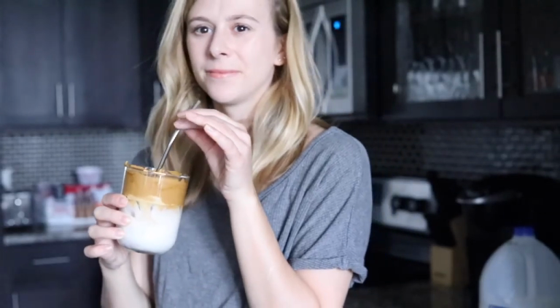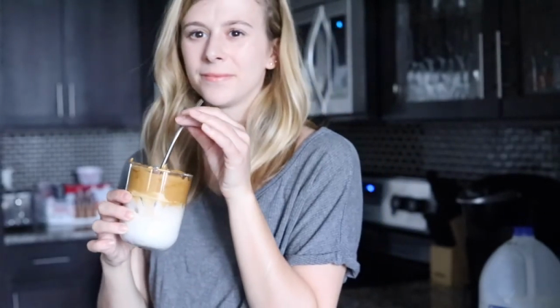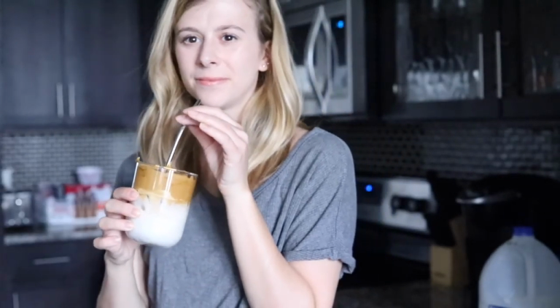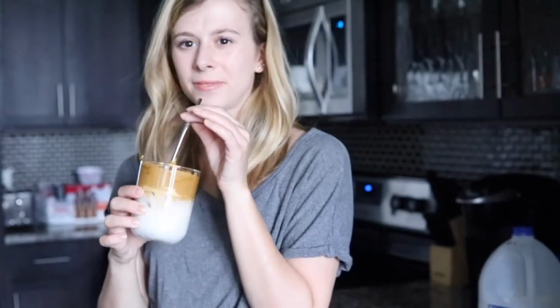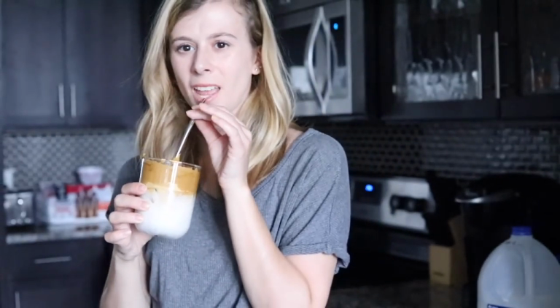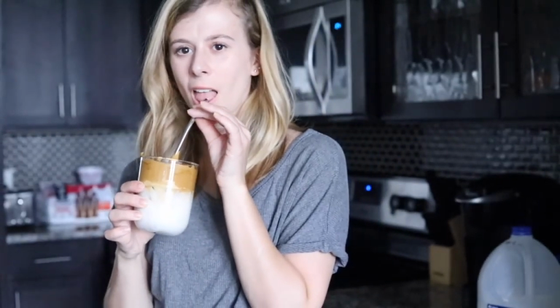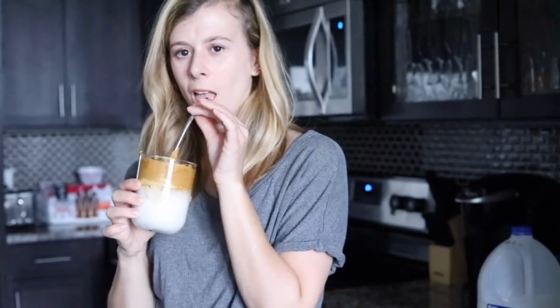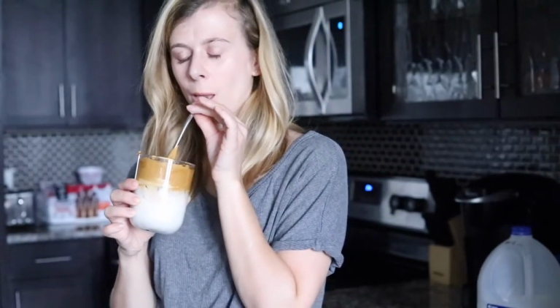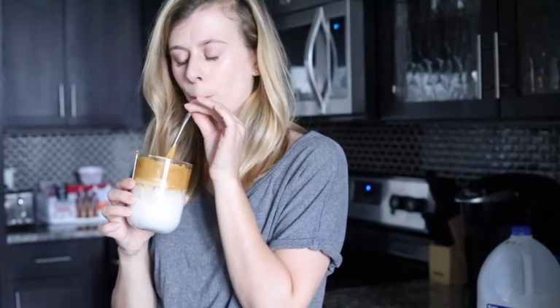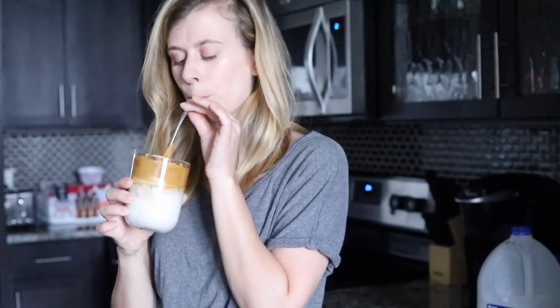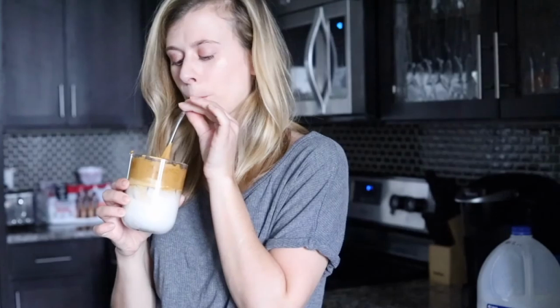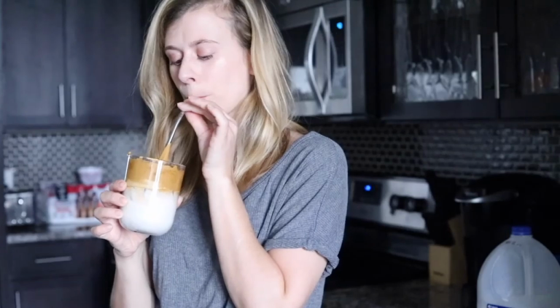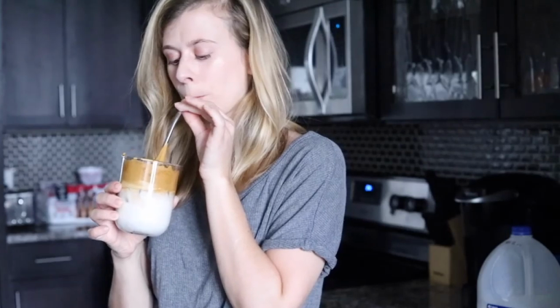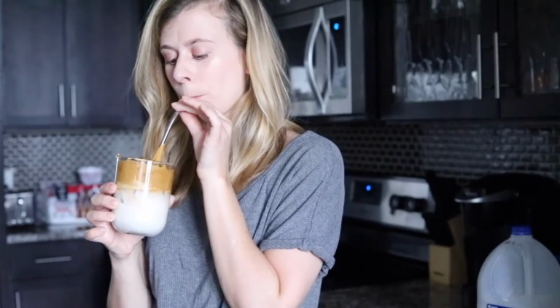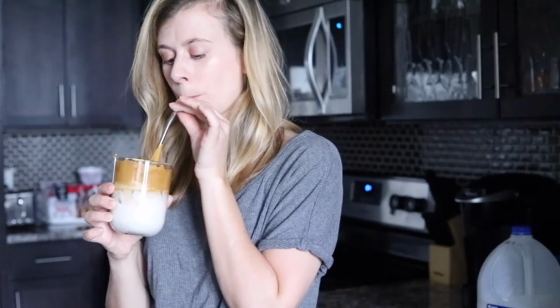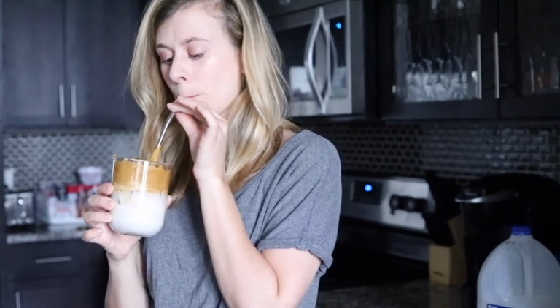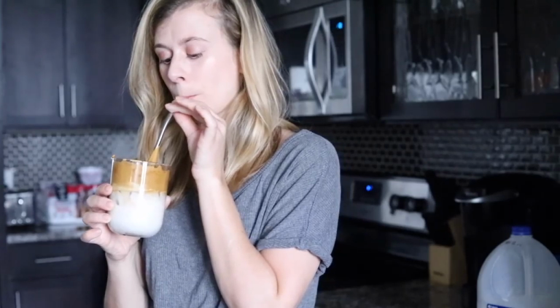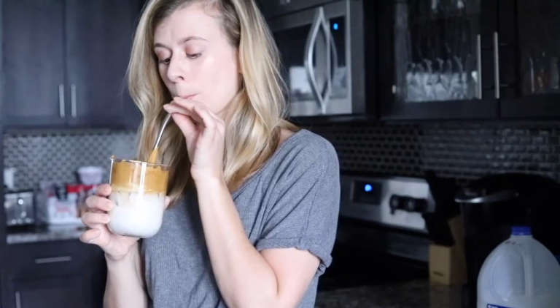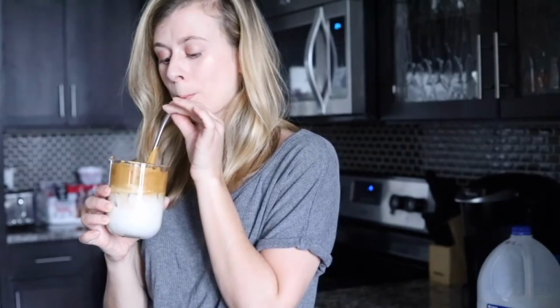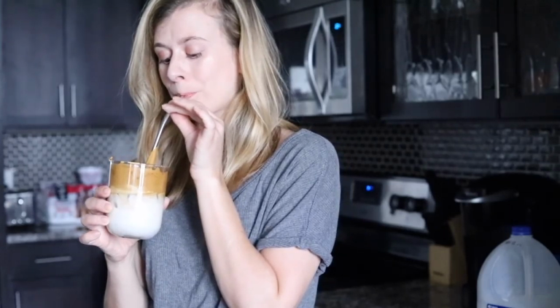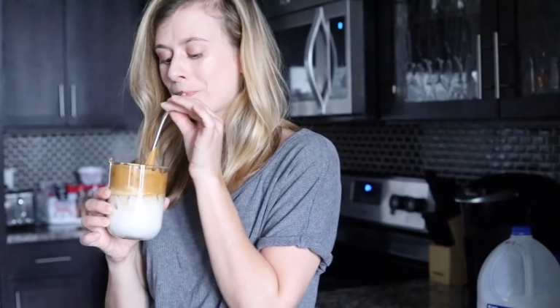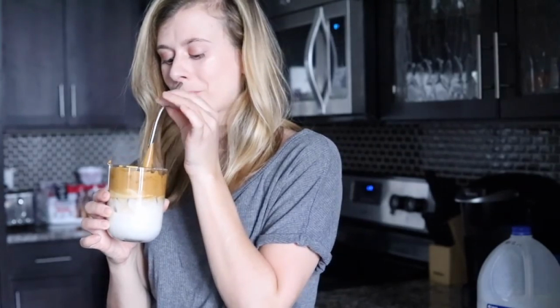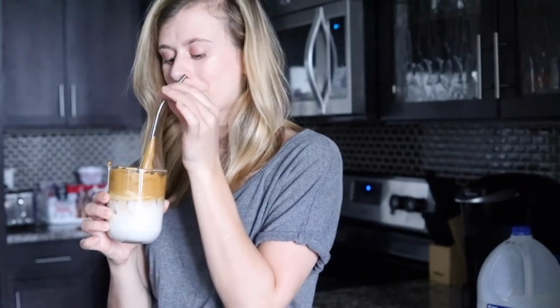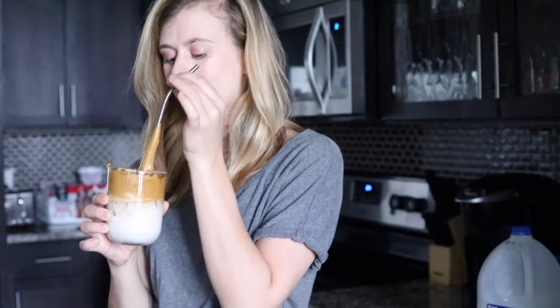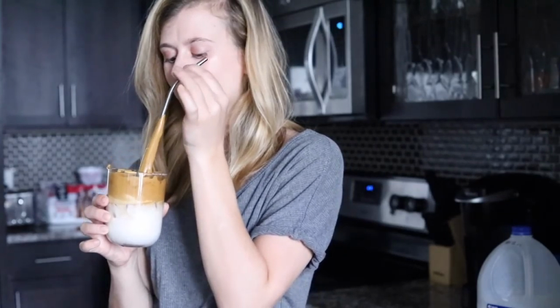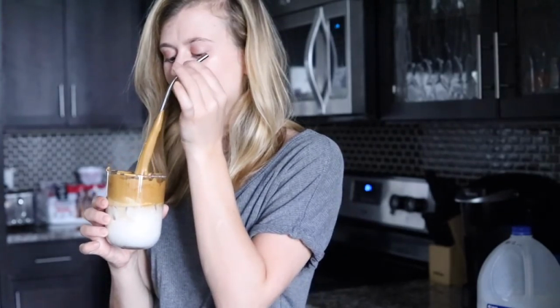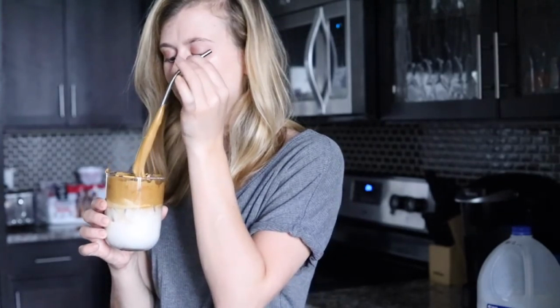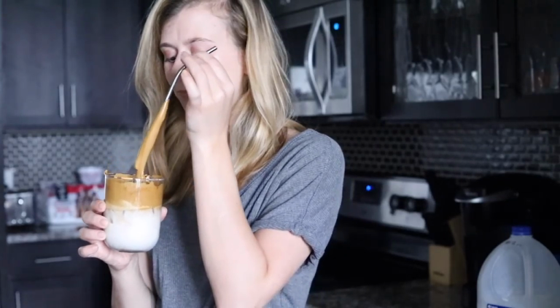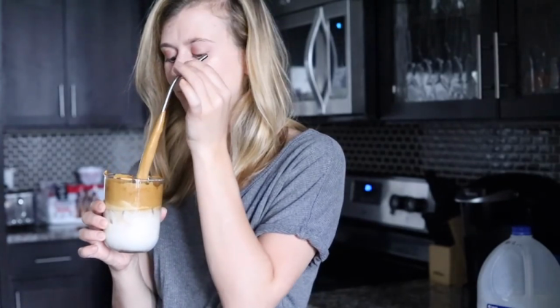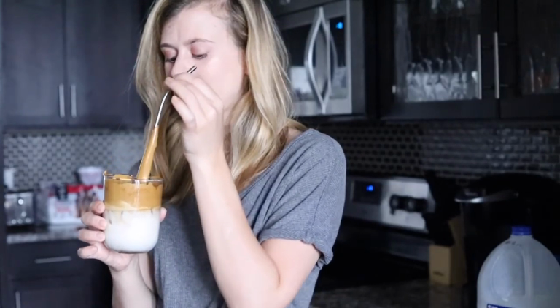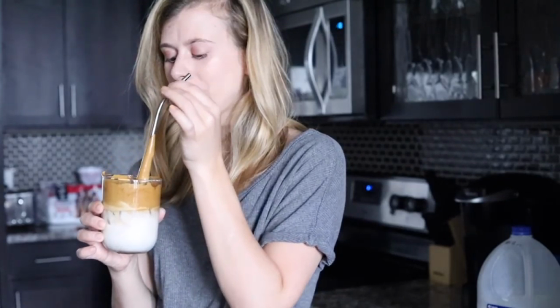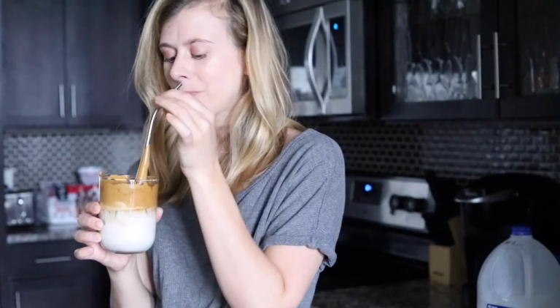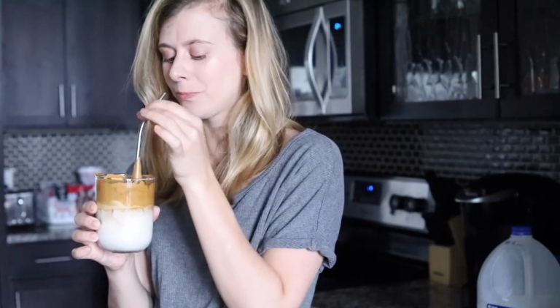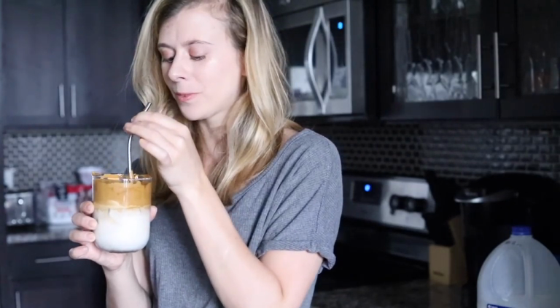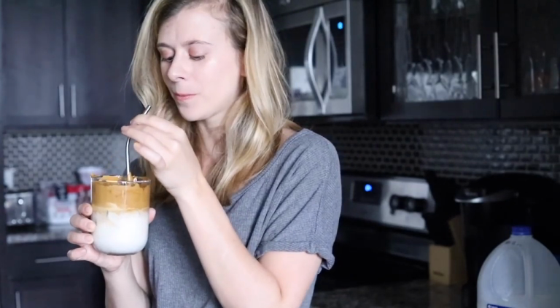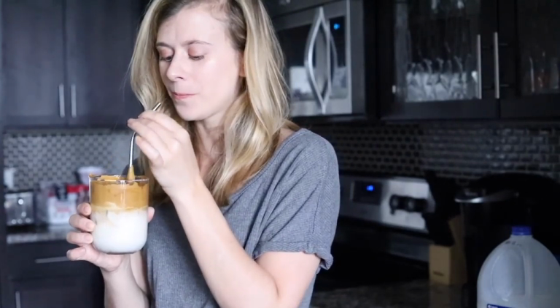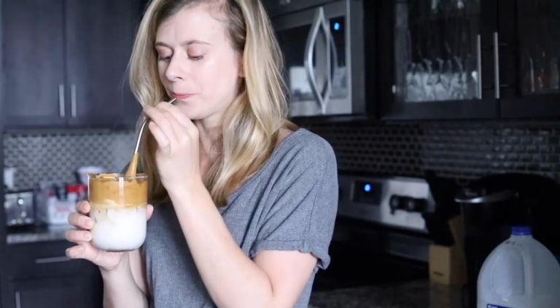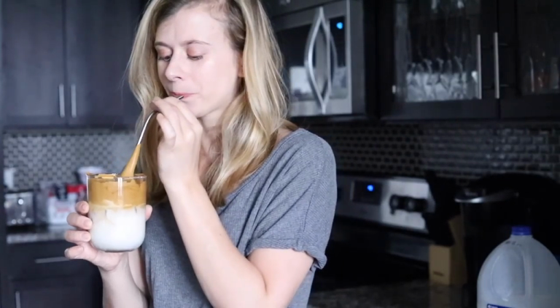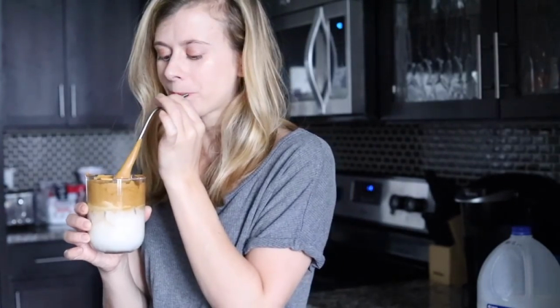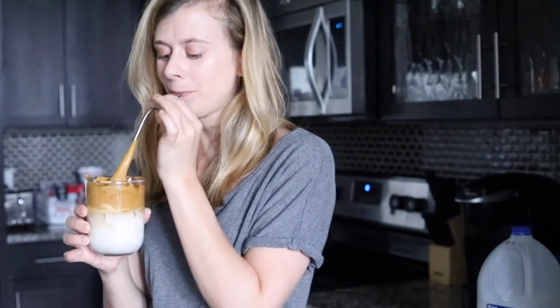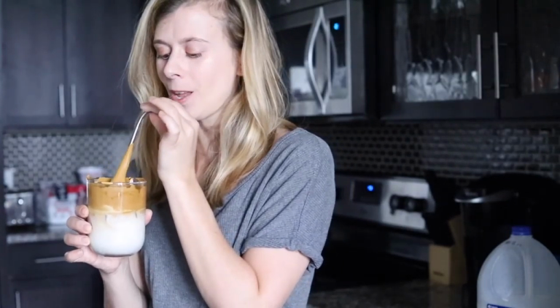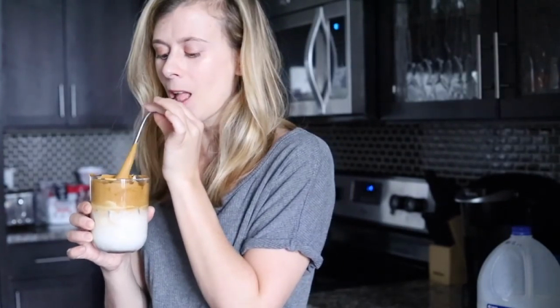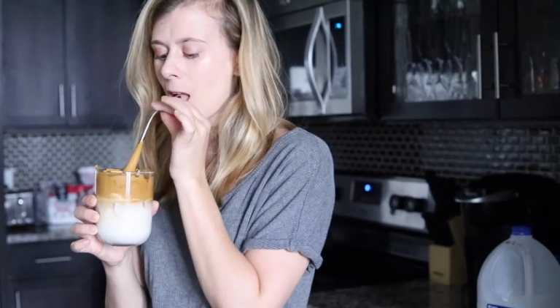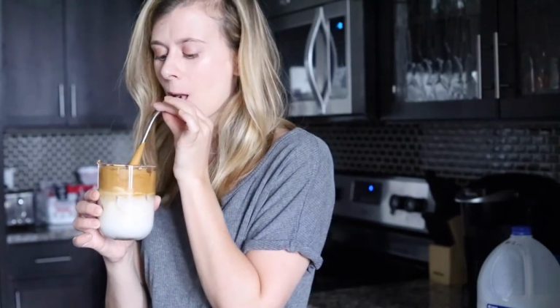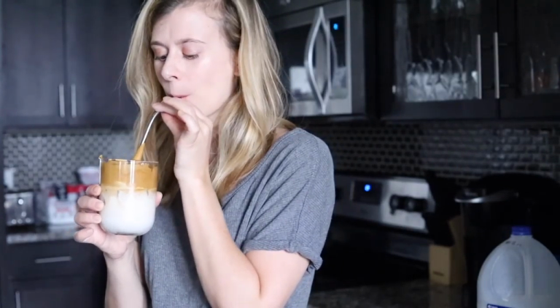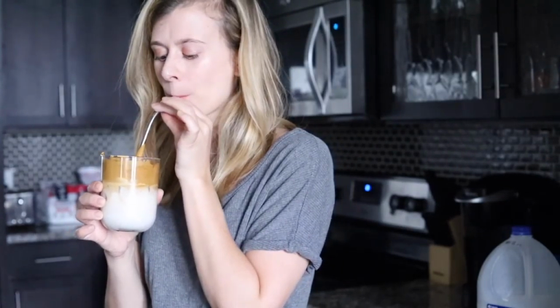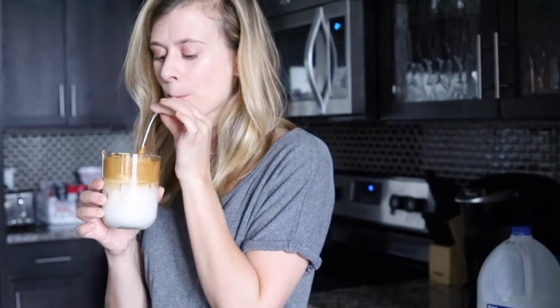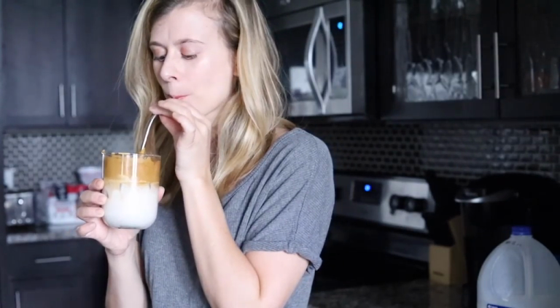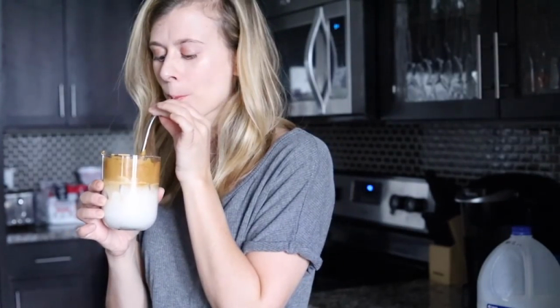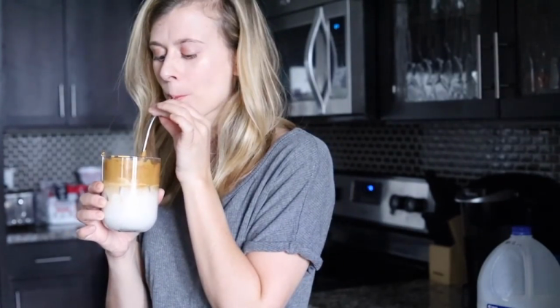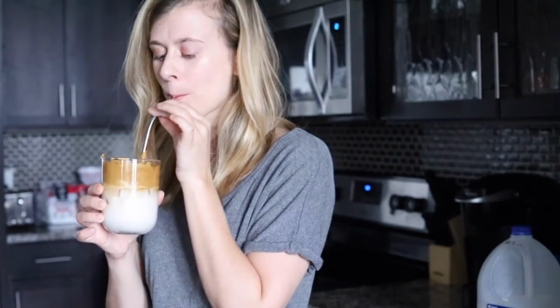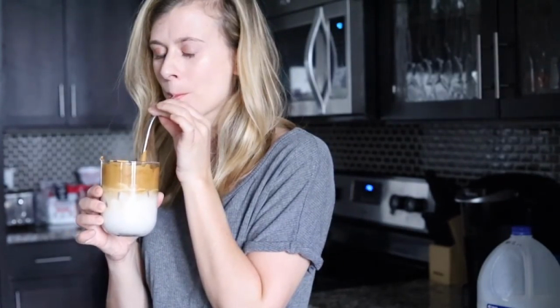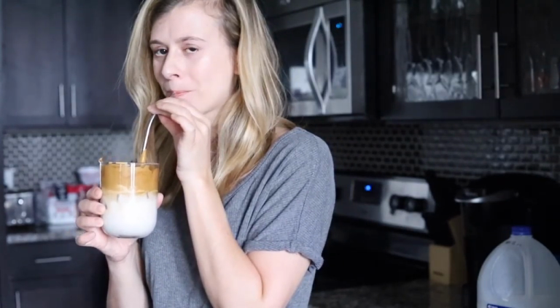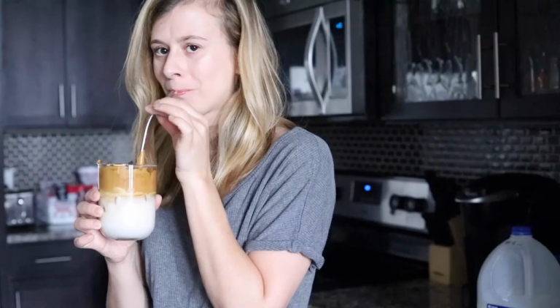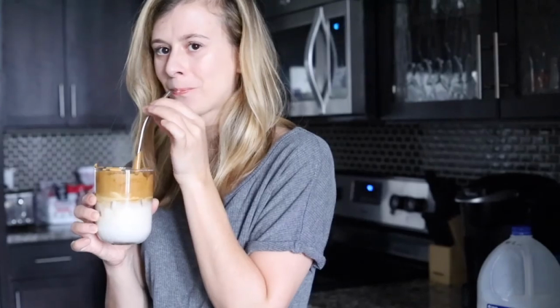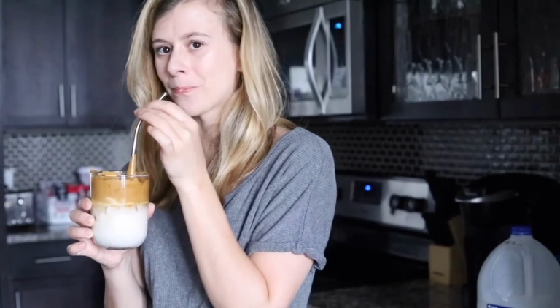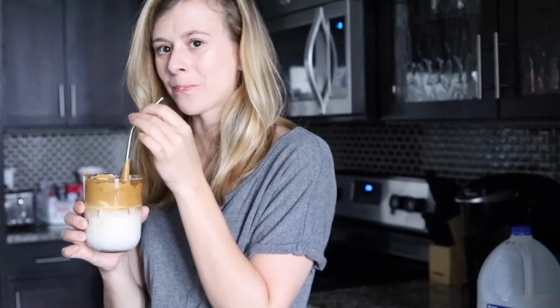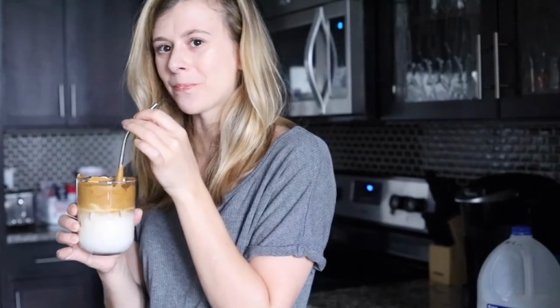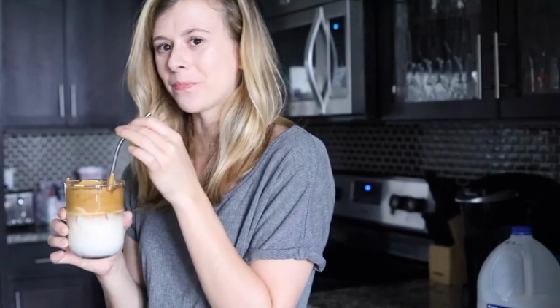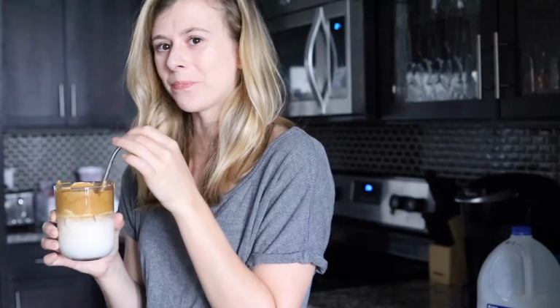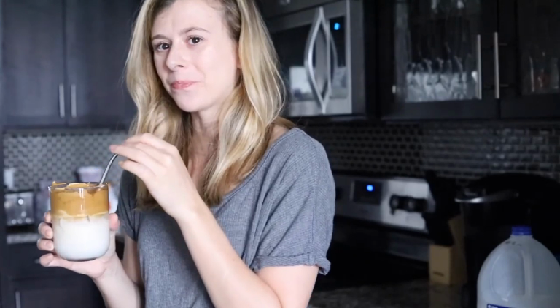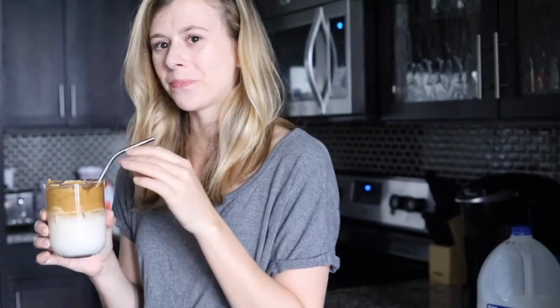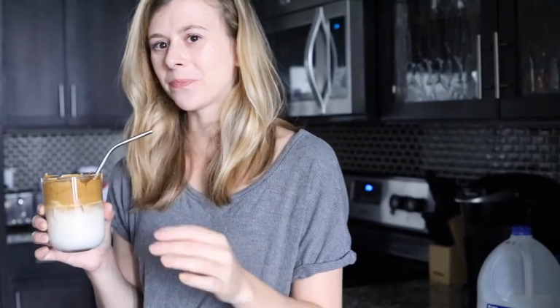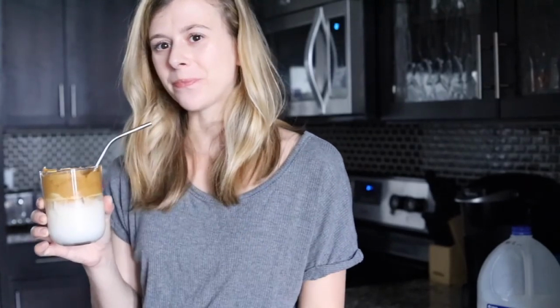I hope you guys enjoyed this whipped coffee recipe. If you liked this video, give it a thumbs up and hit that subscribe button. I hope to see you back here soon.